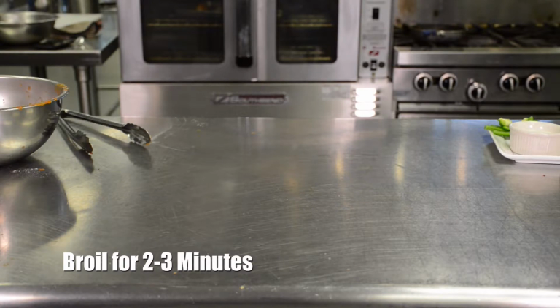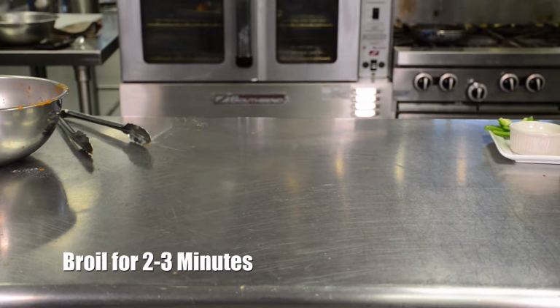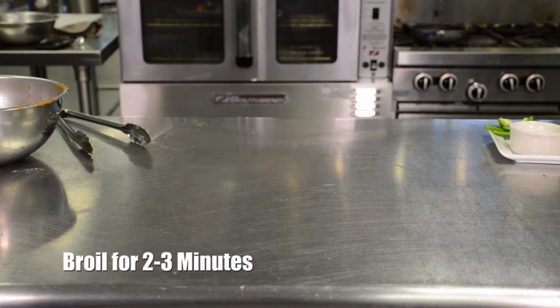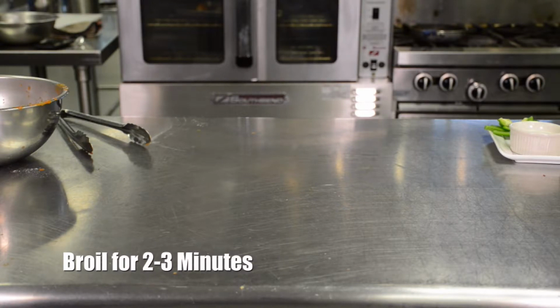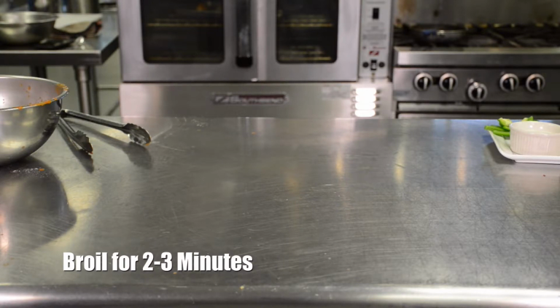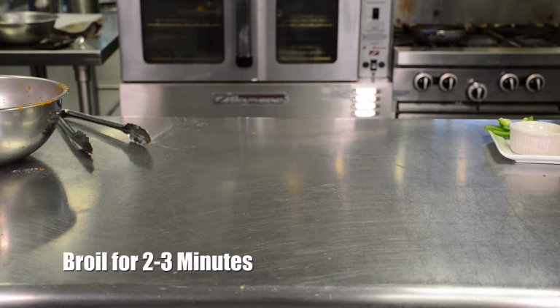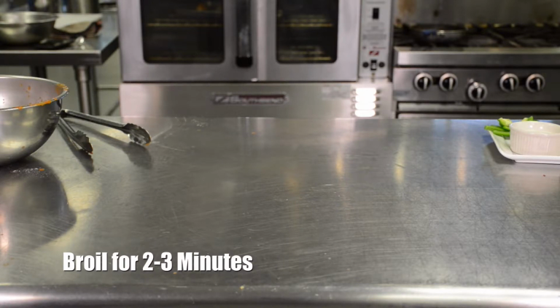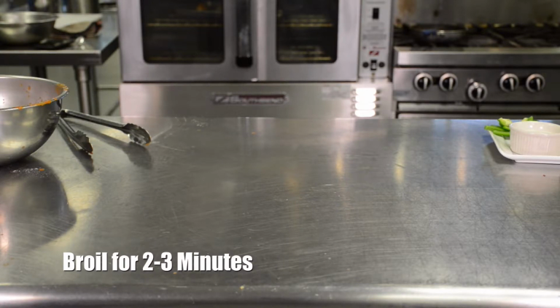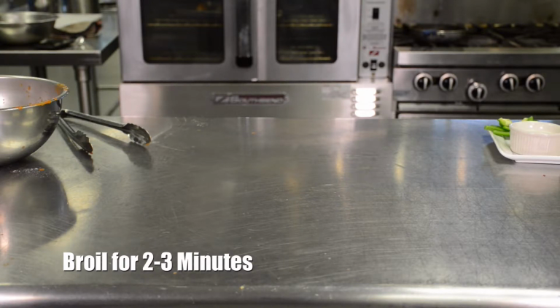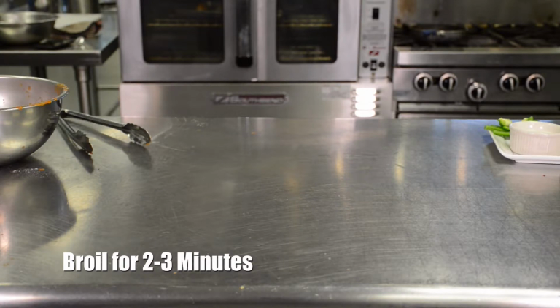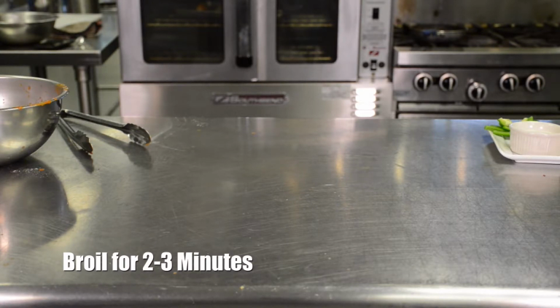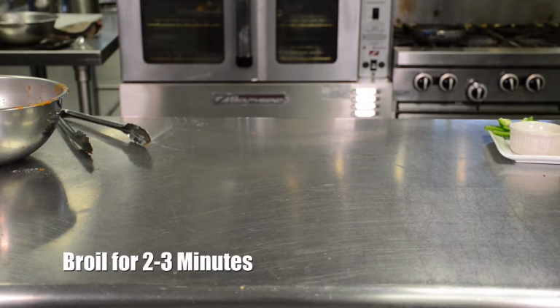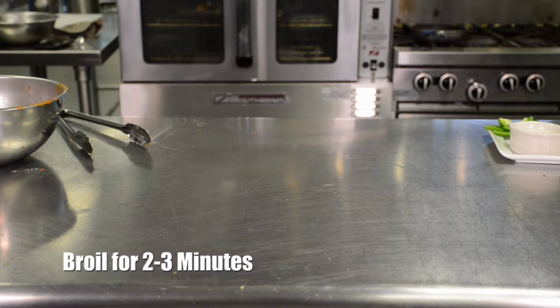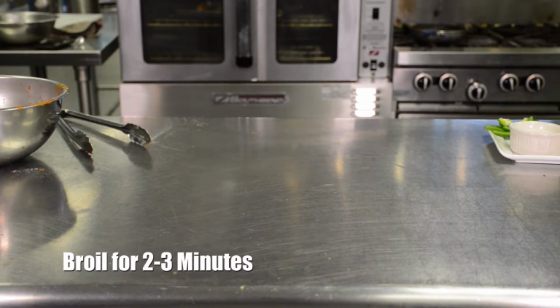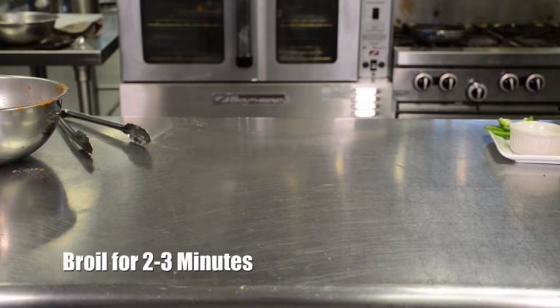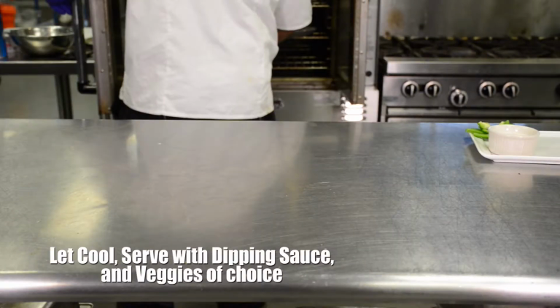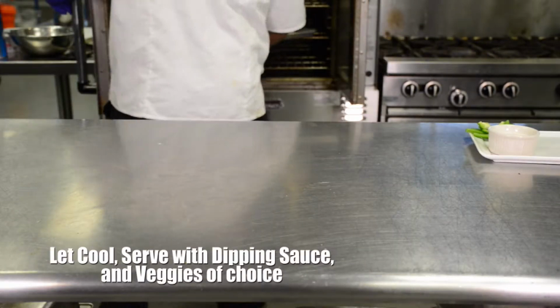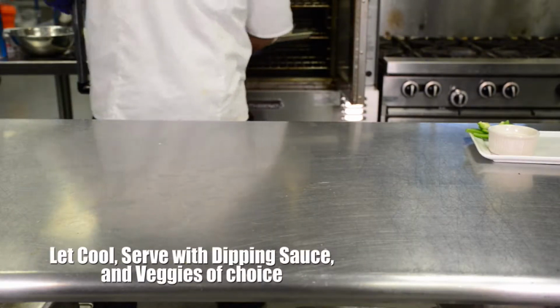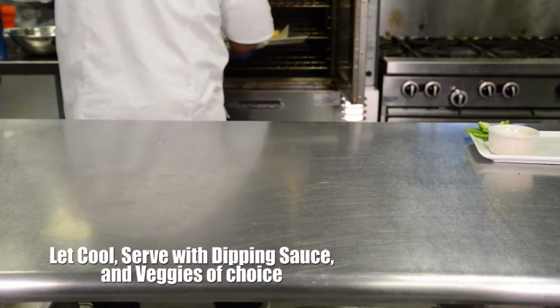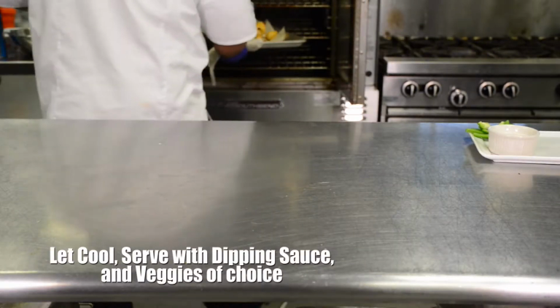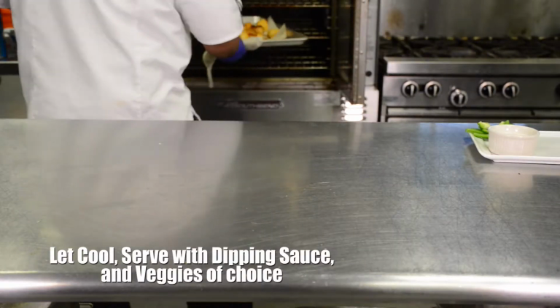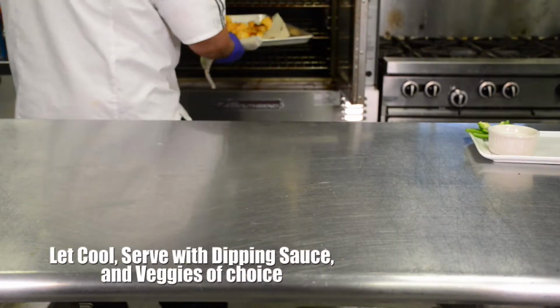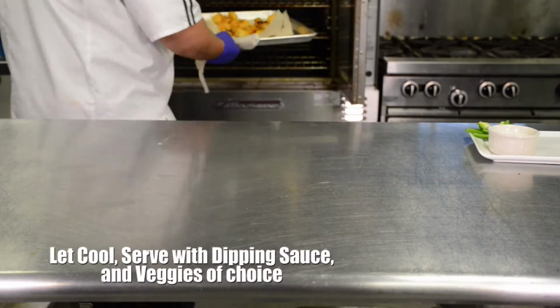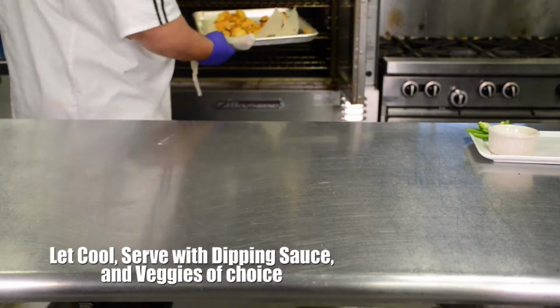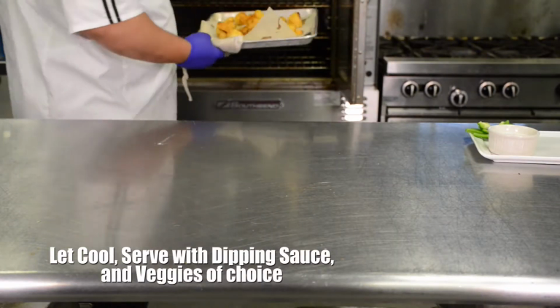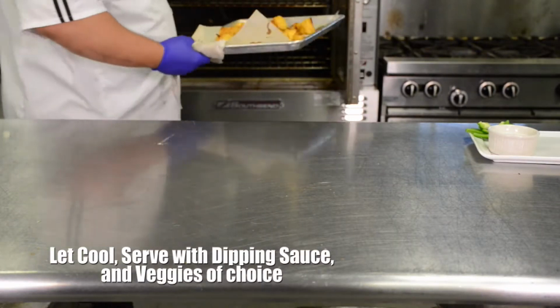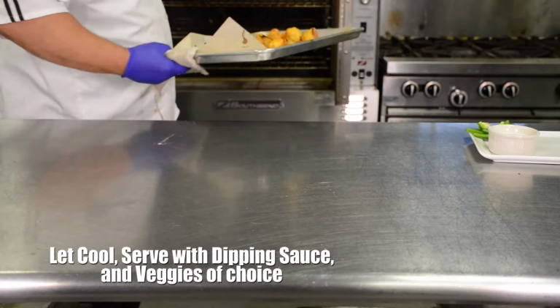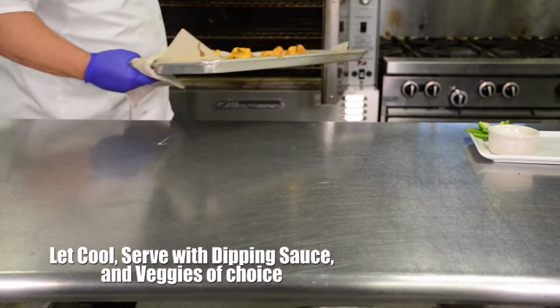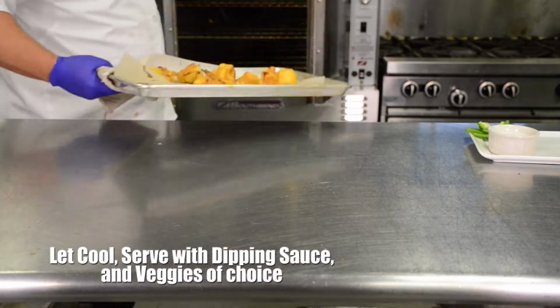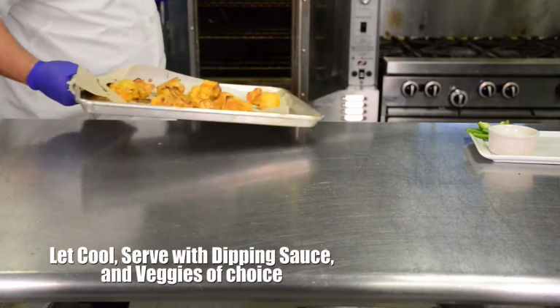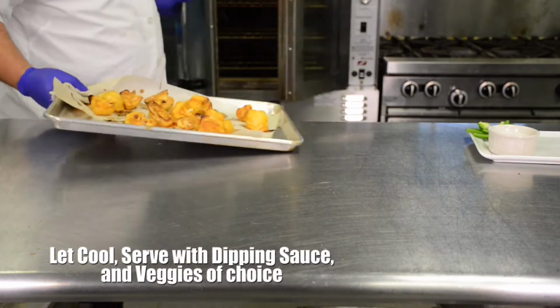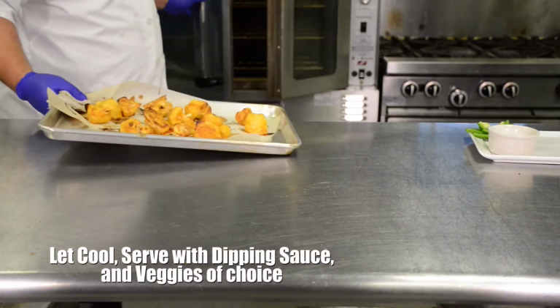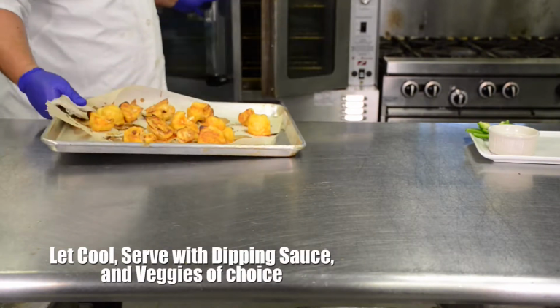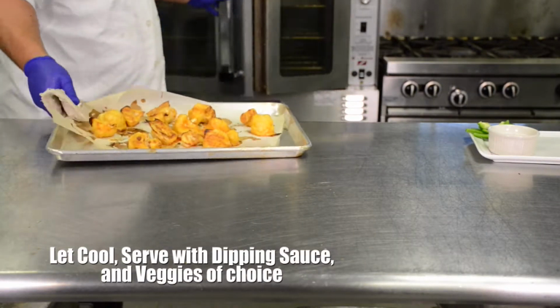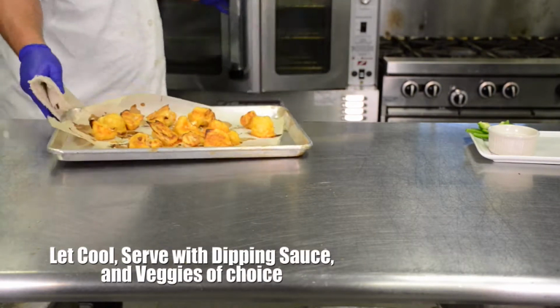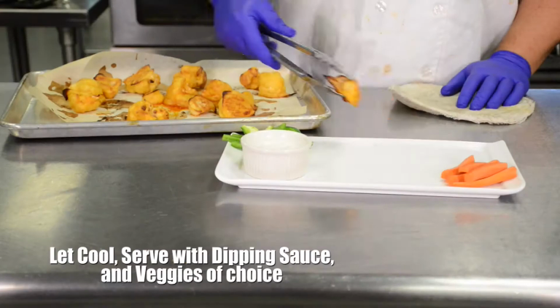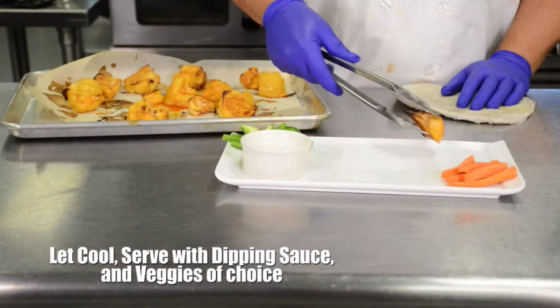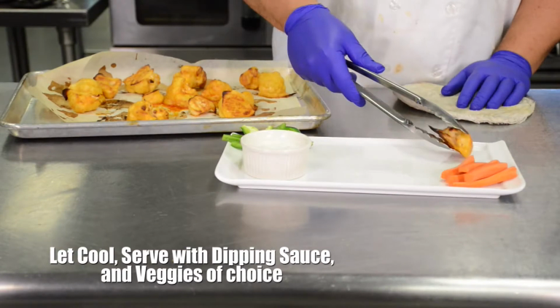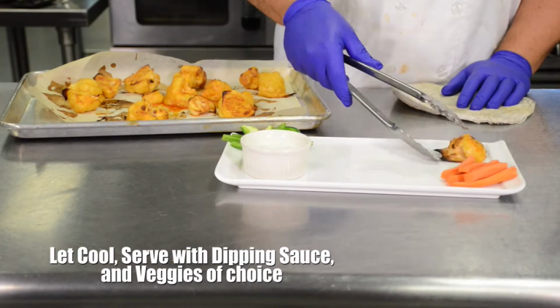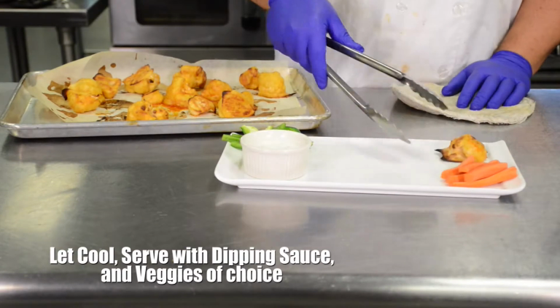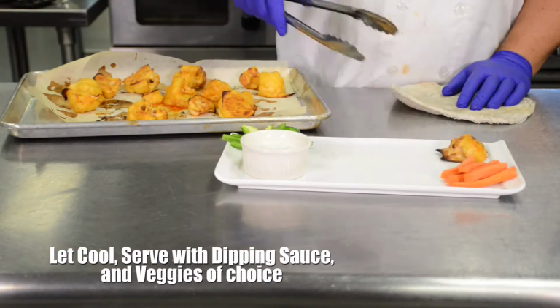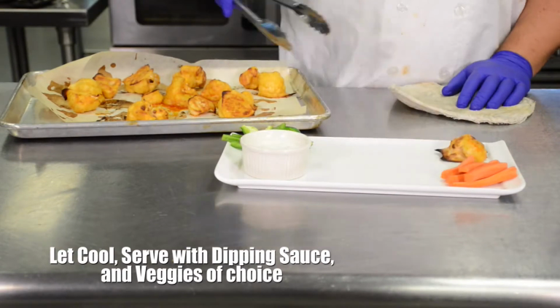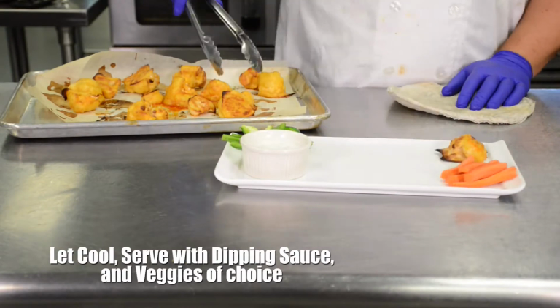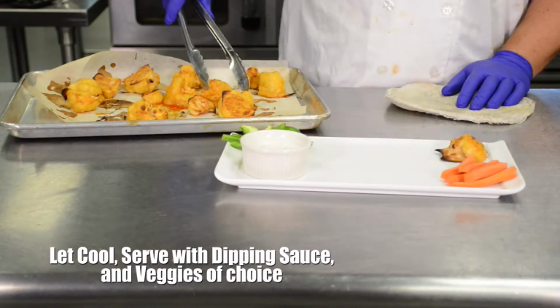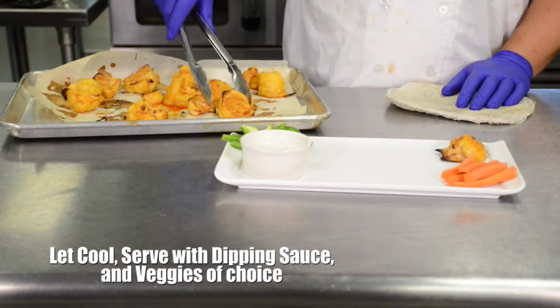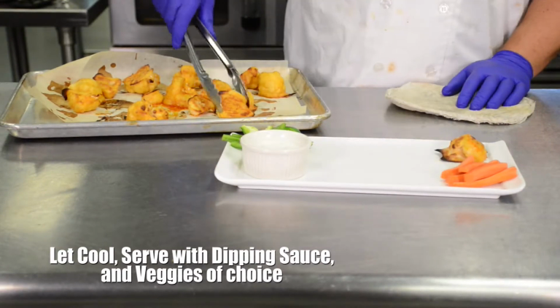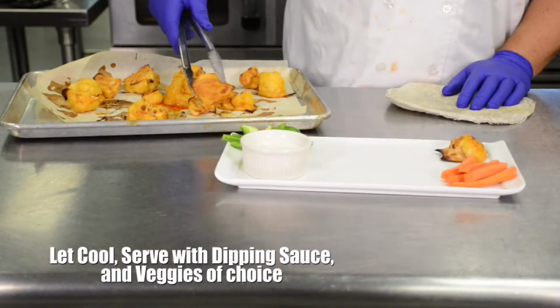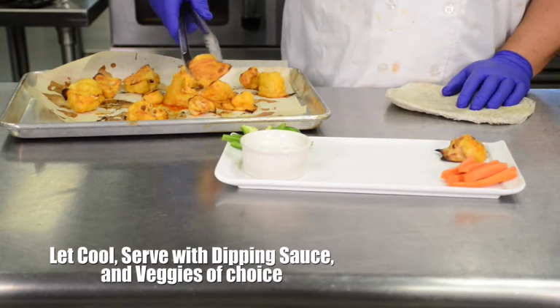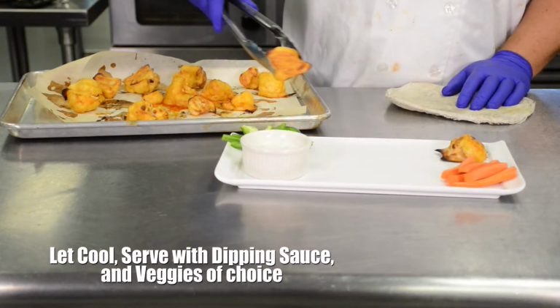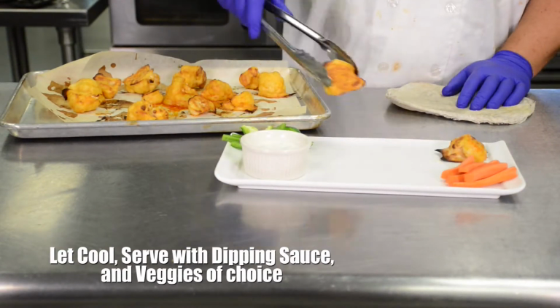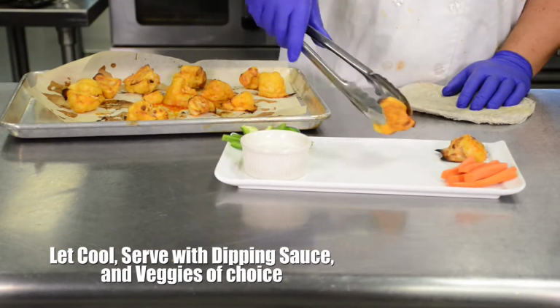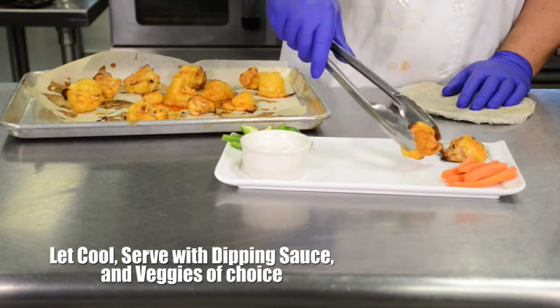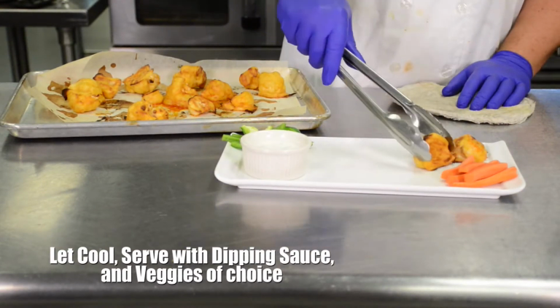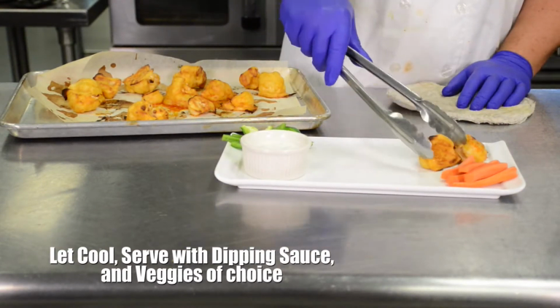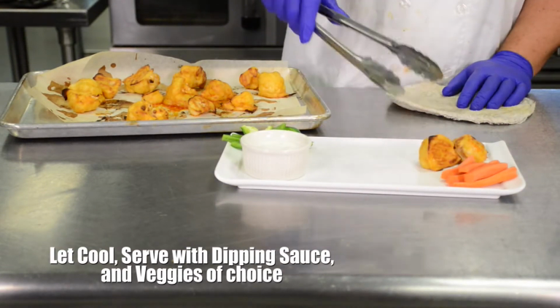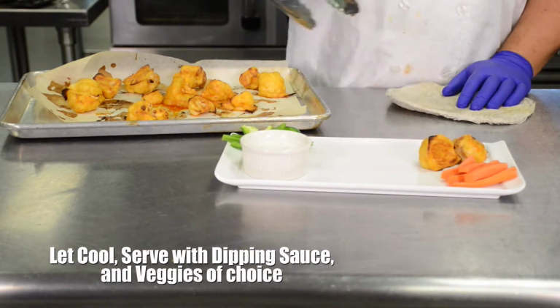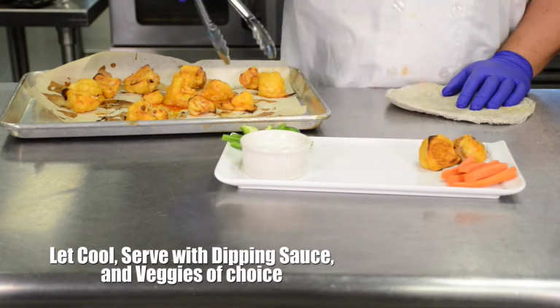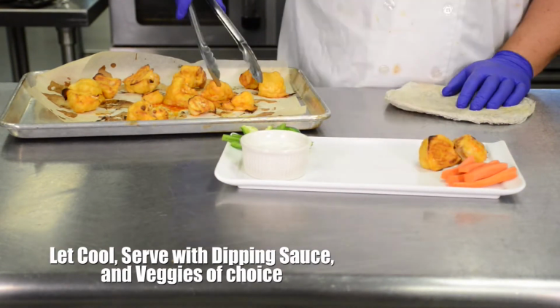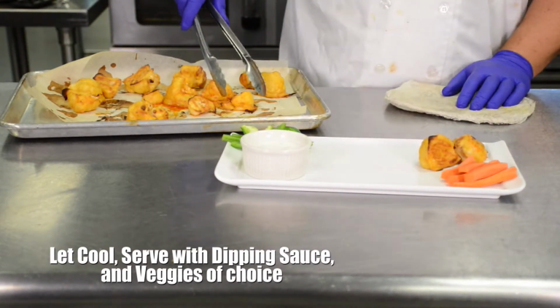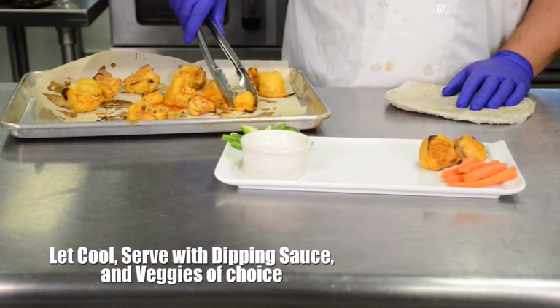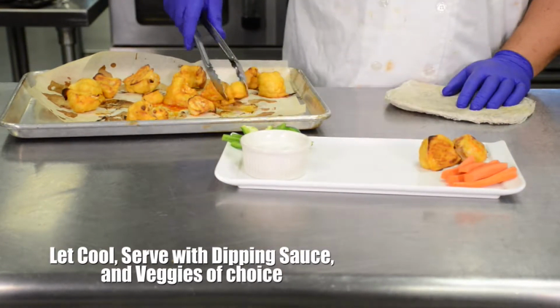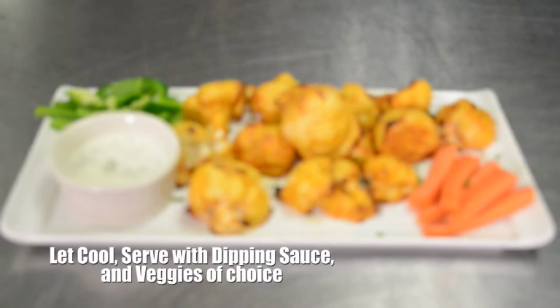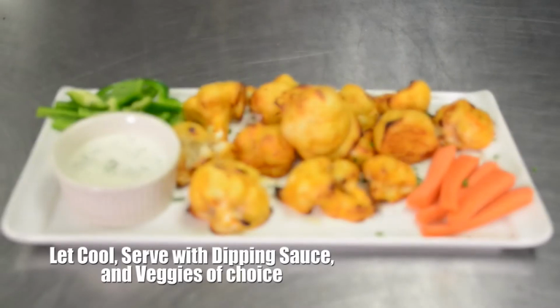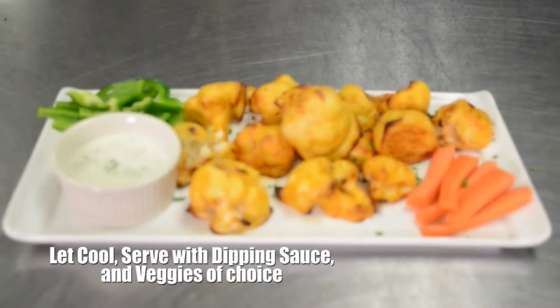Let cool briefly before serving with dipping sauce. Serve carrot sticks, celery sticks, bell pepper strips, and cucumber slices alongside.